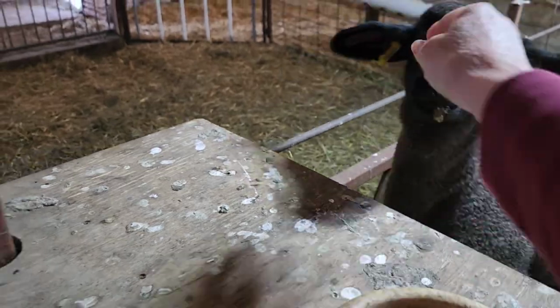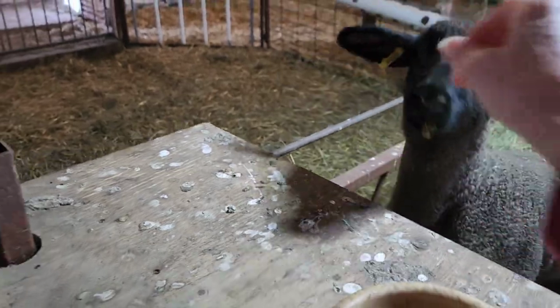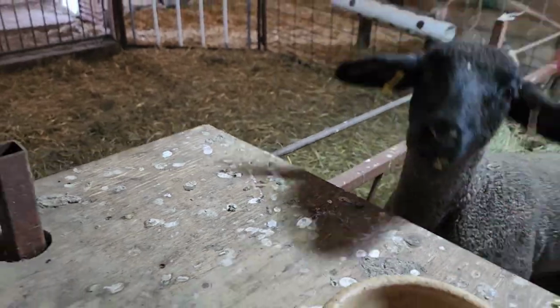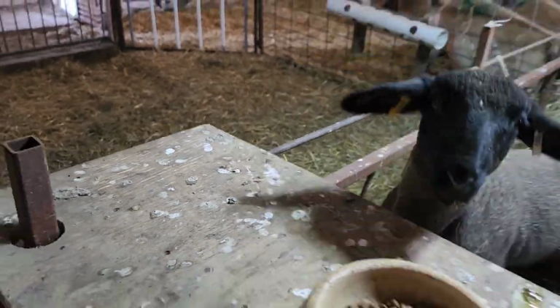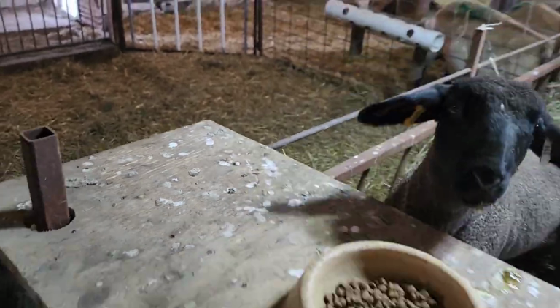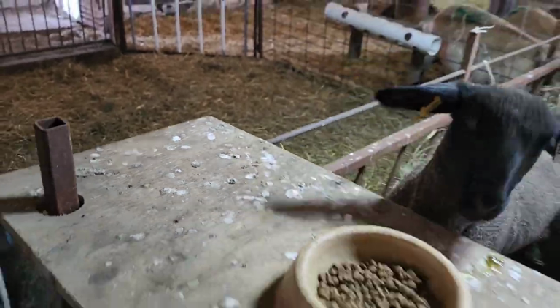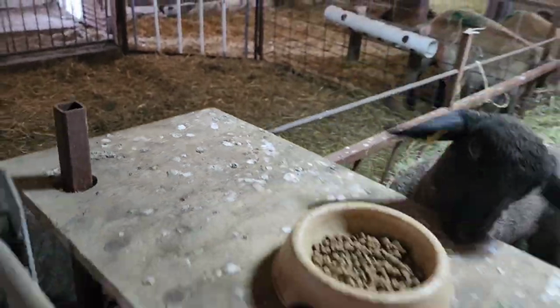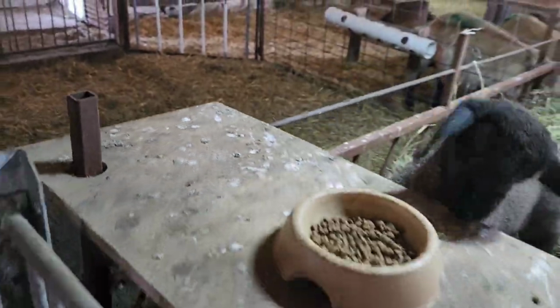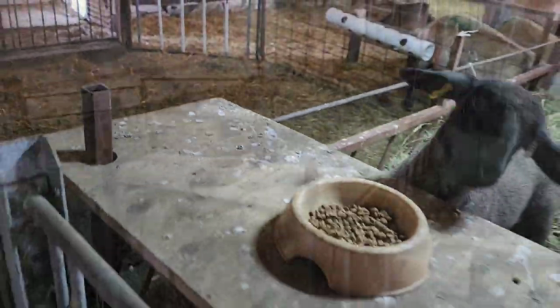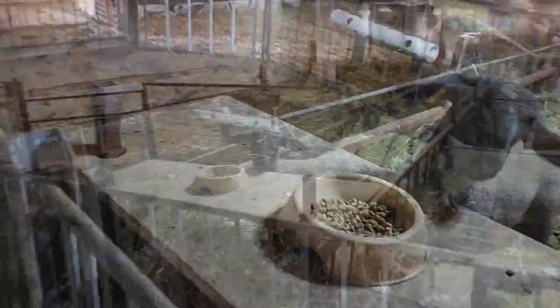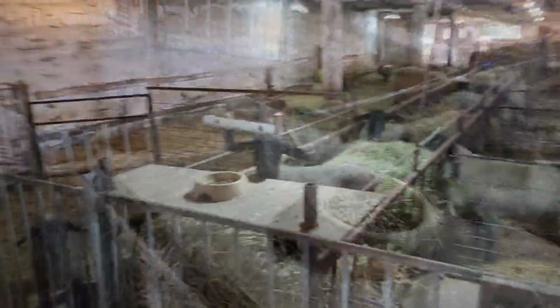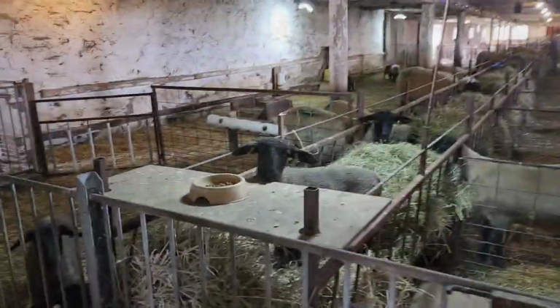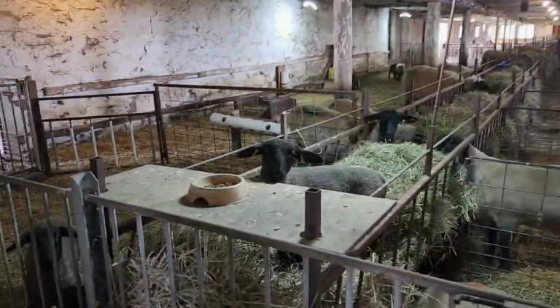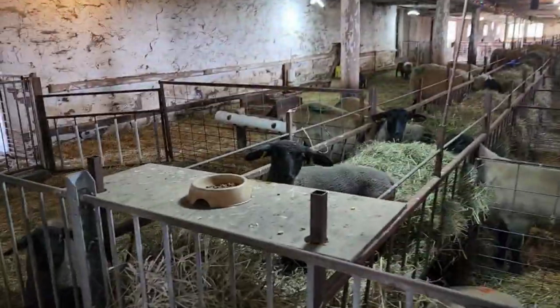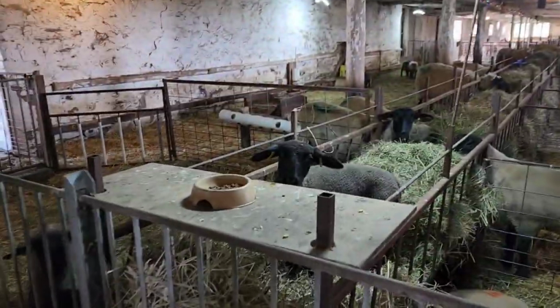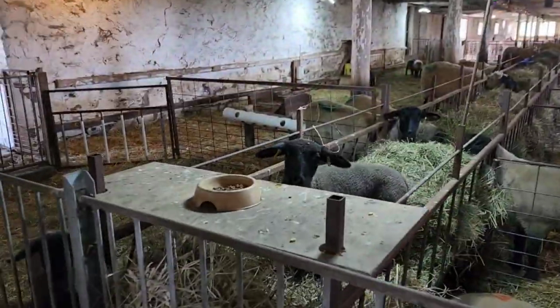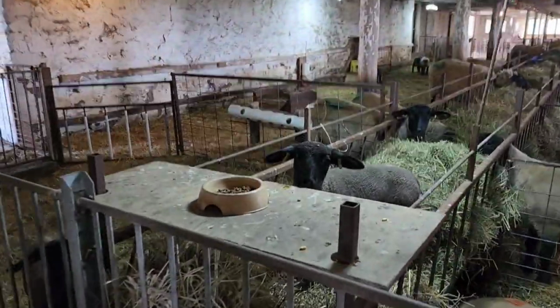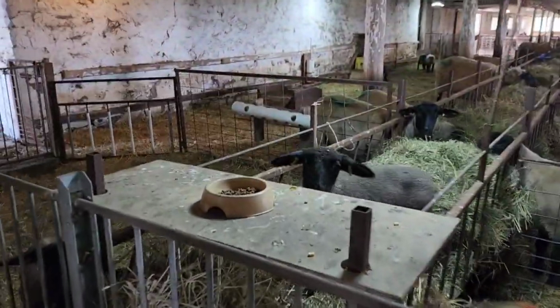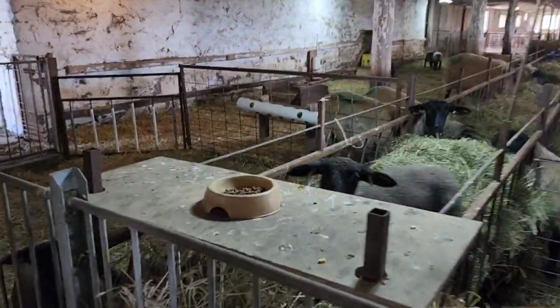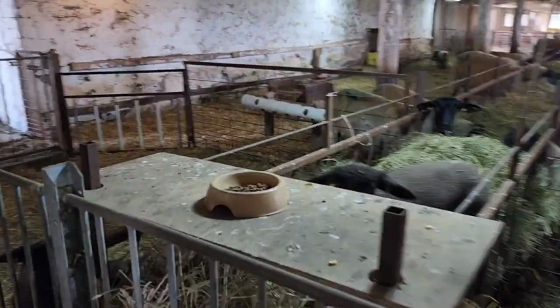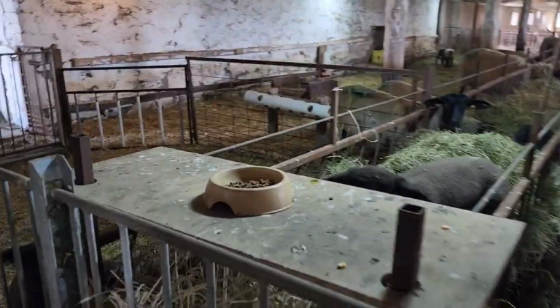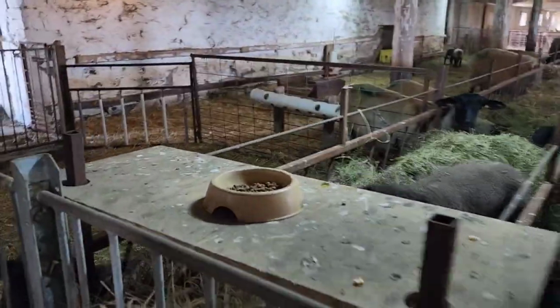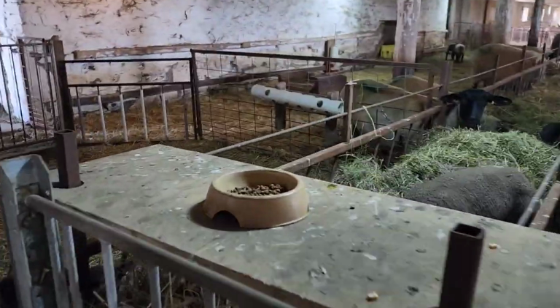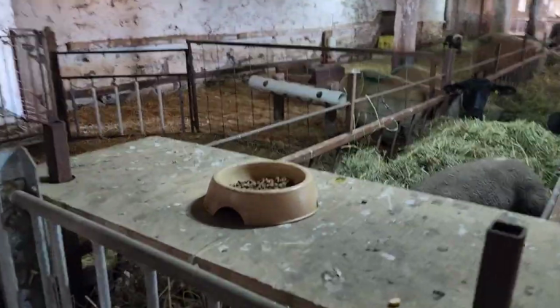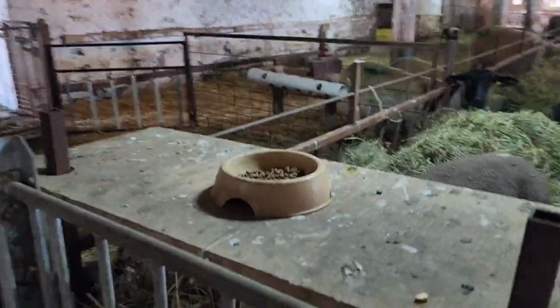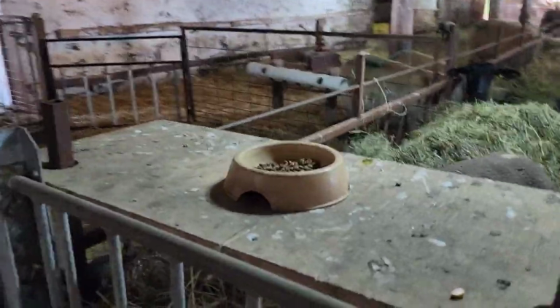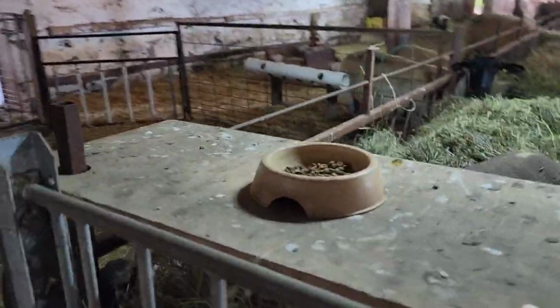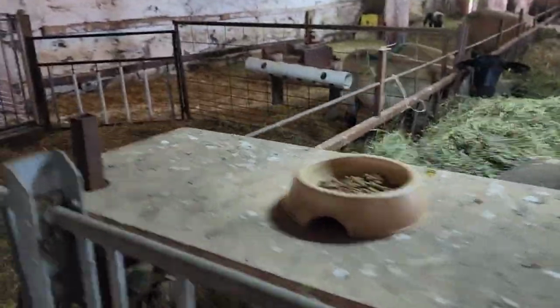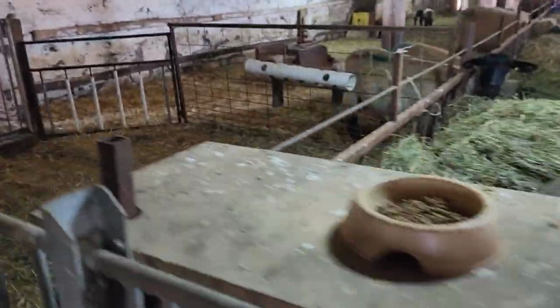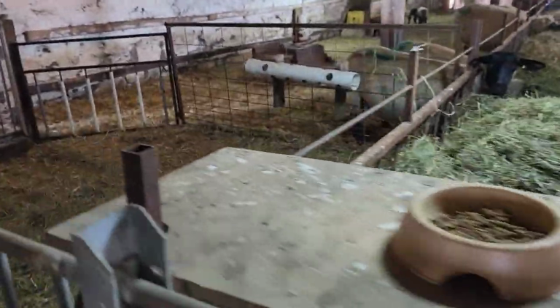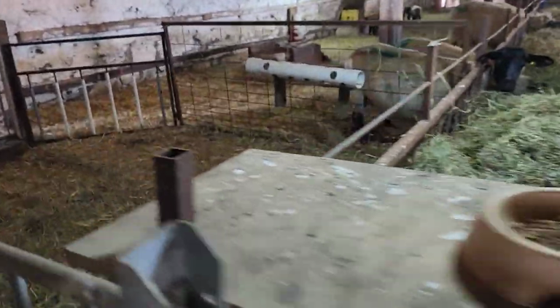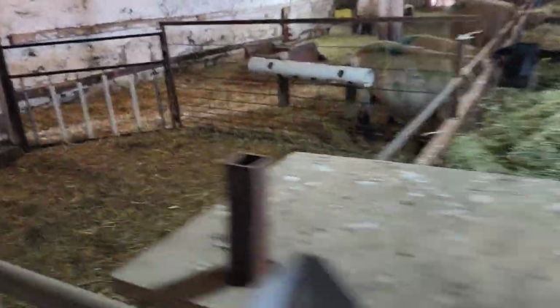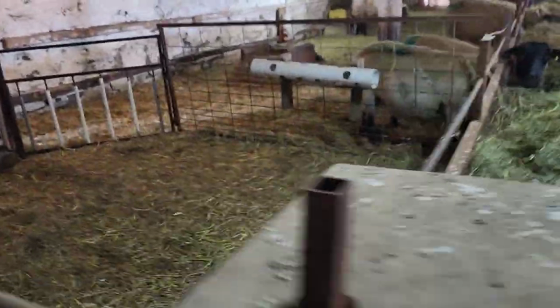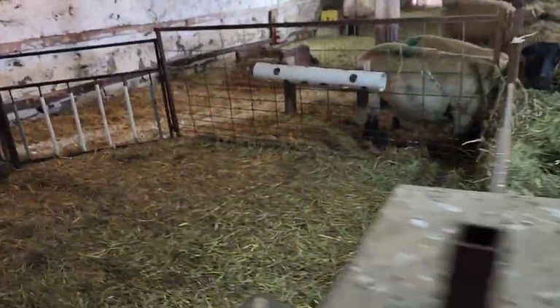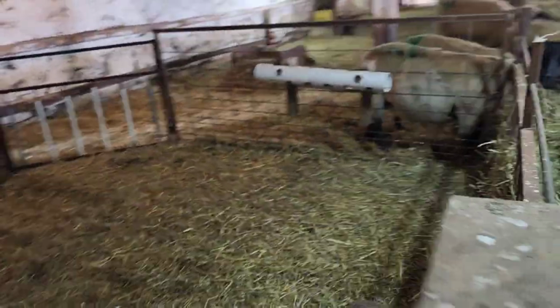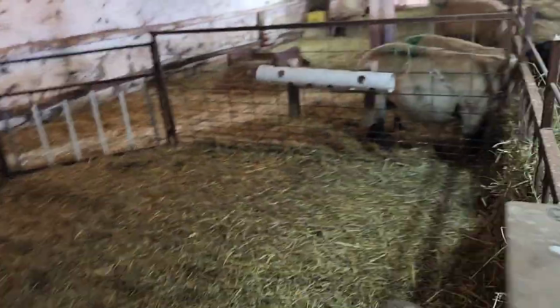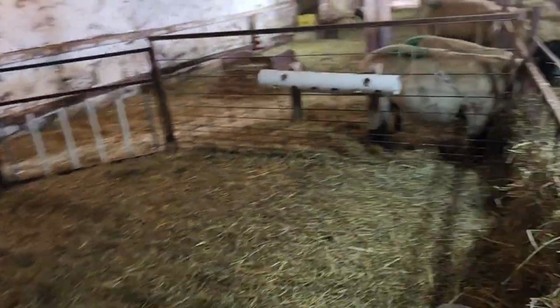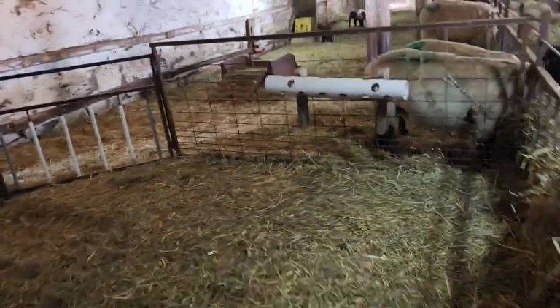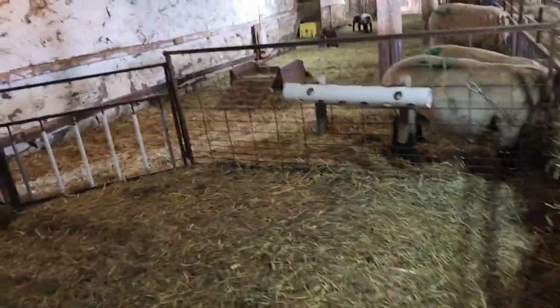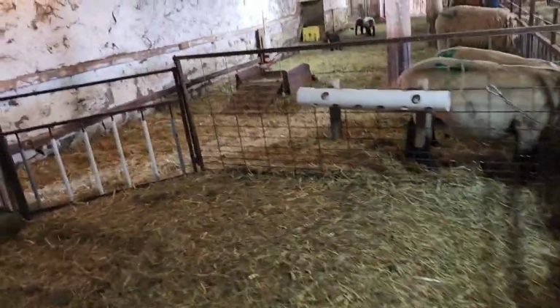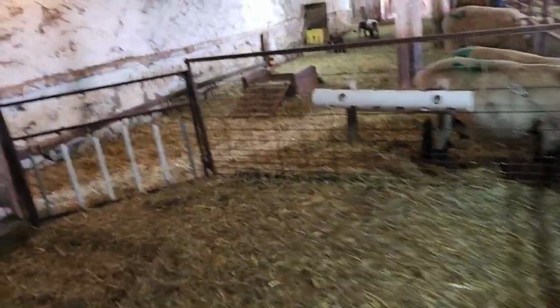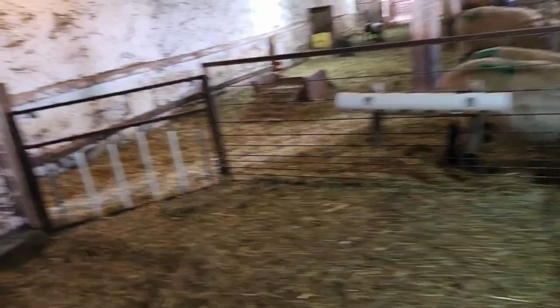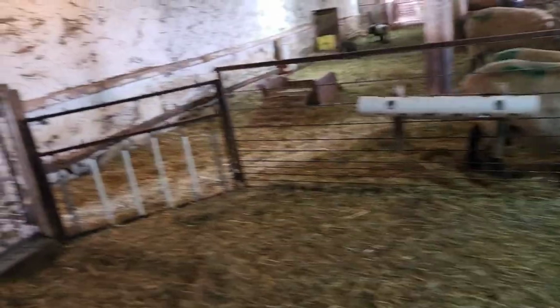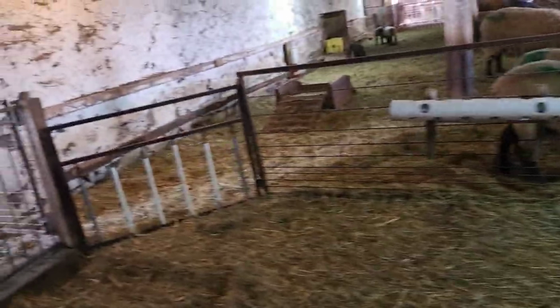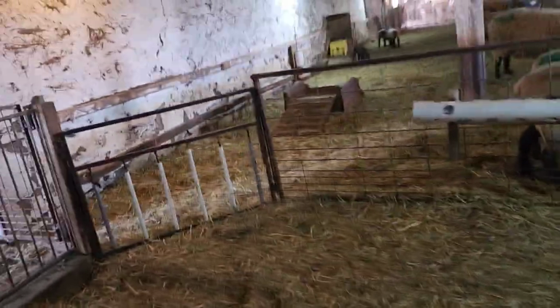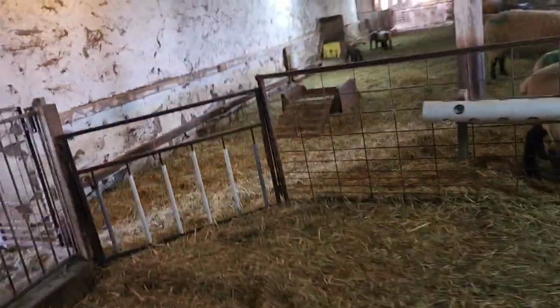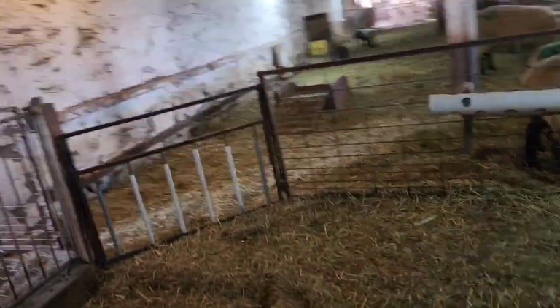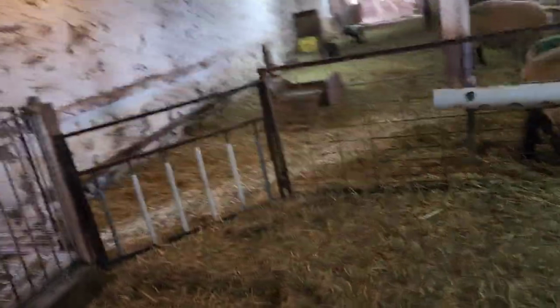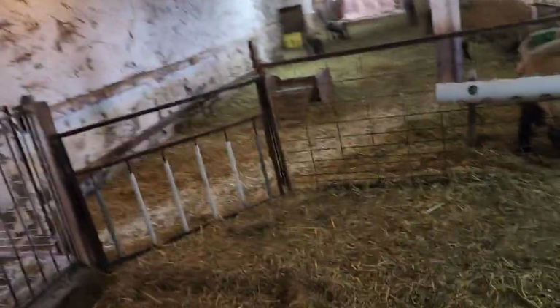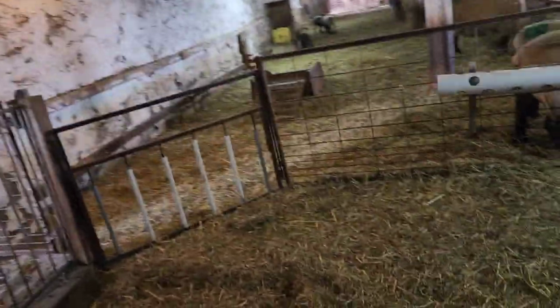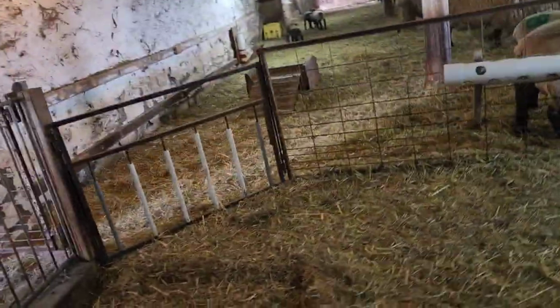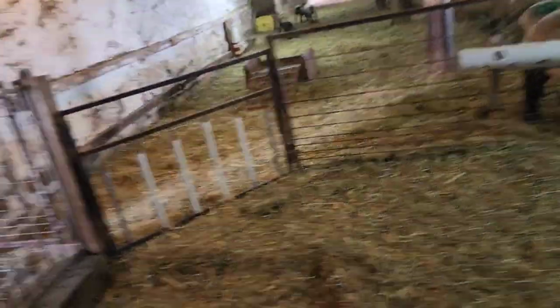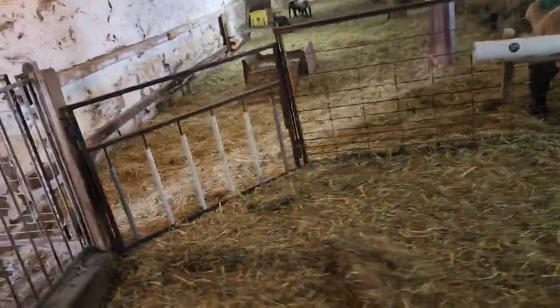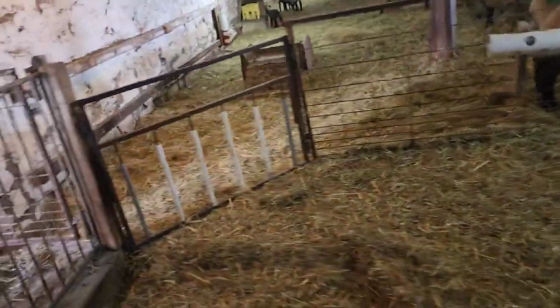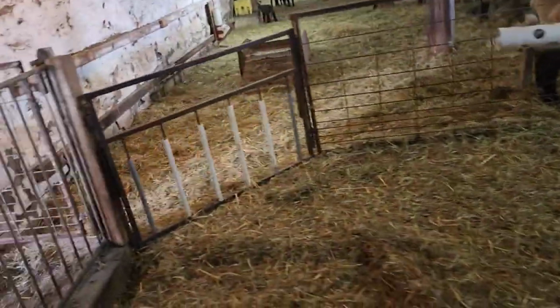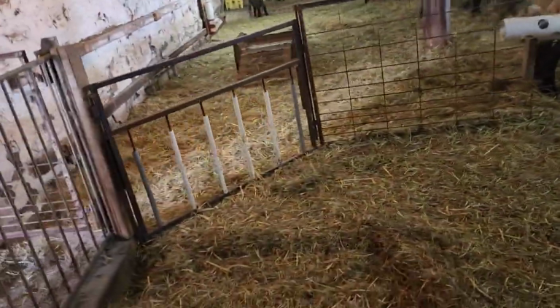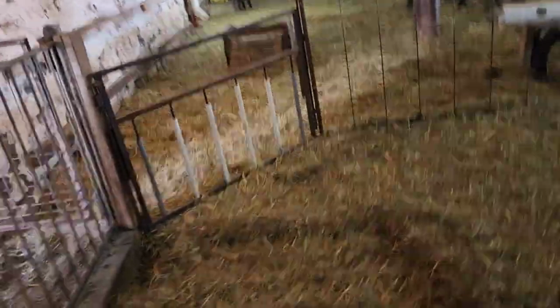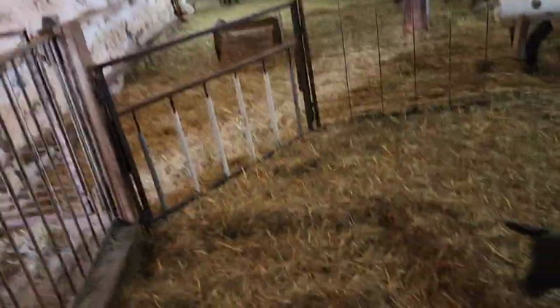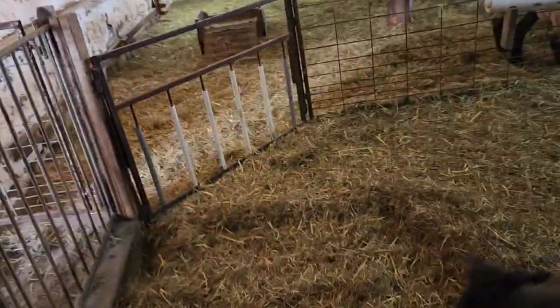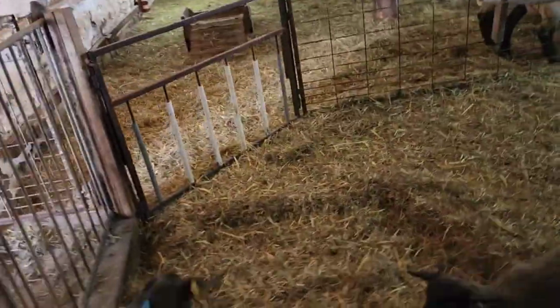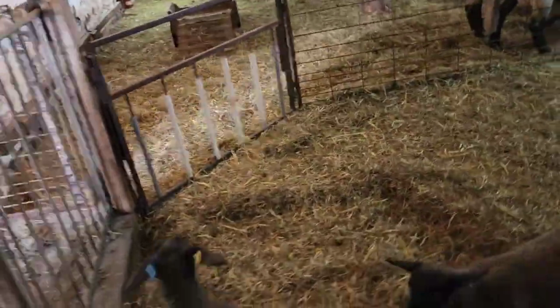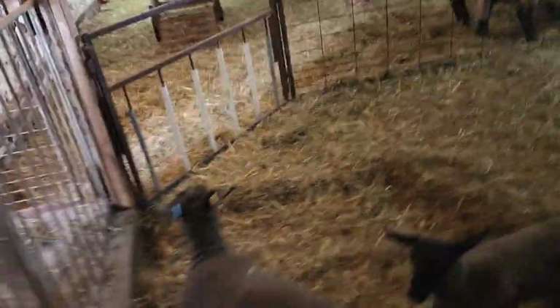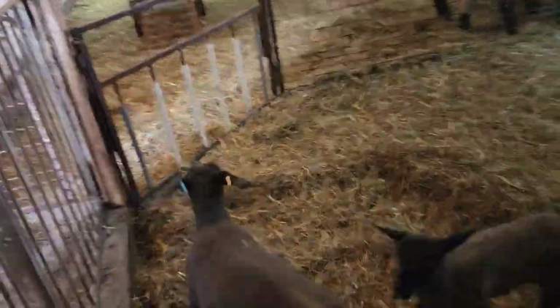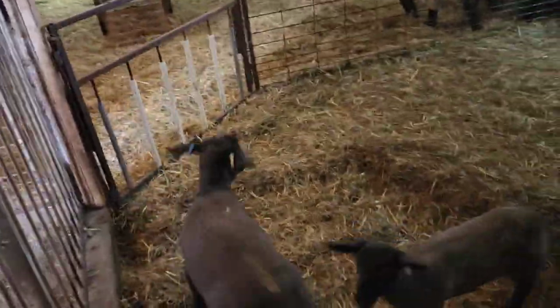I'll be right back. We'll get these guys fed. These are the three bottle babies.